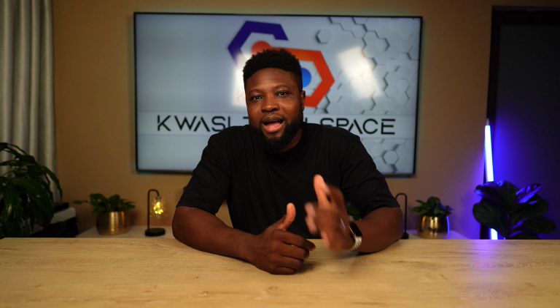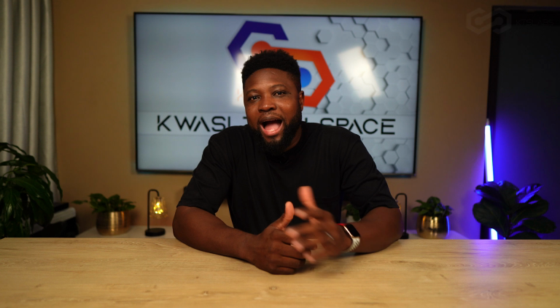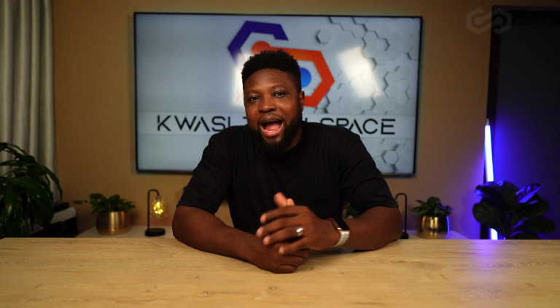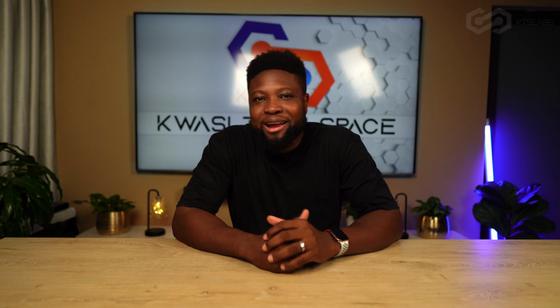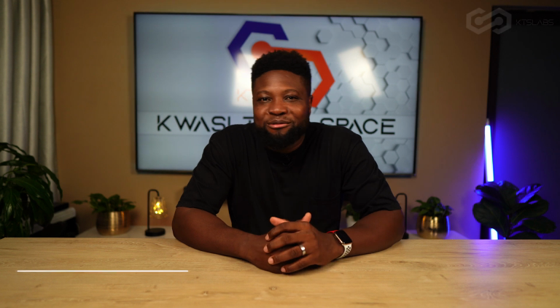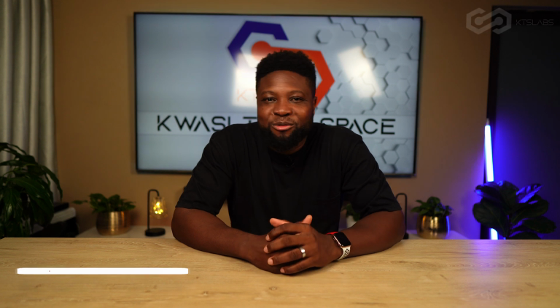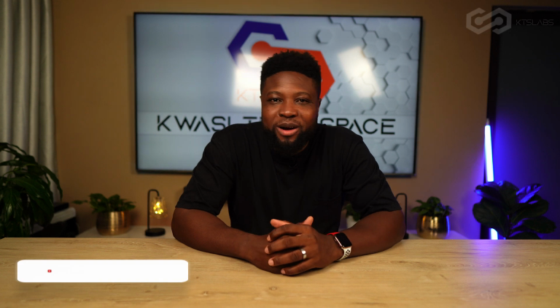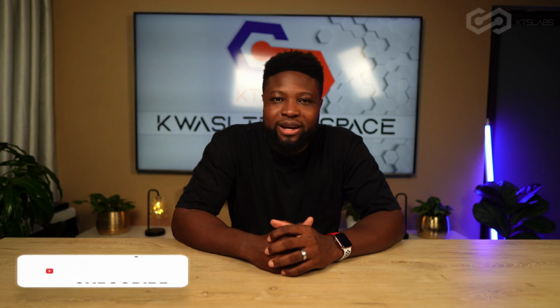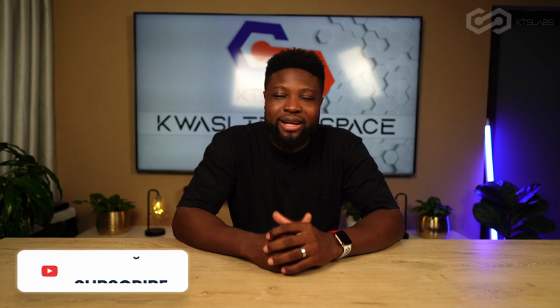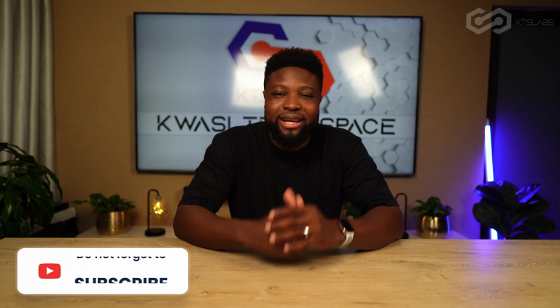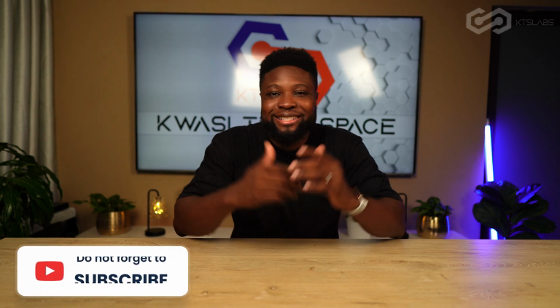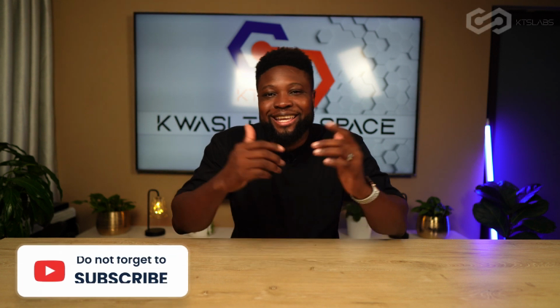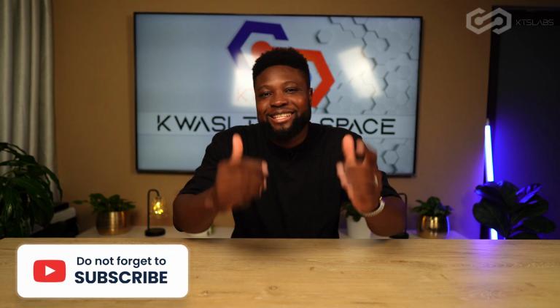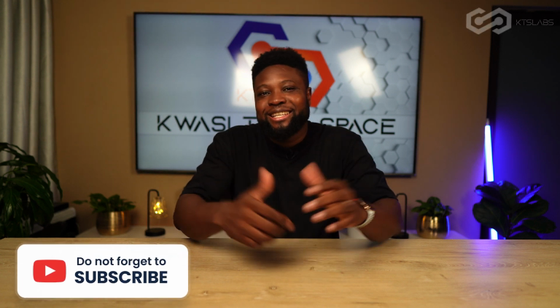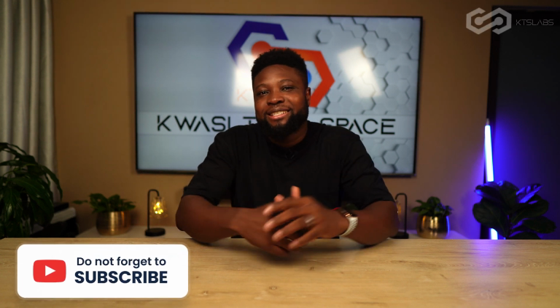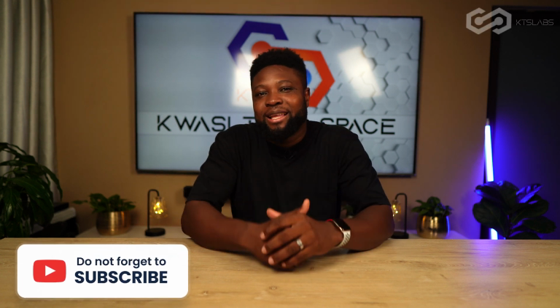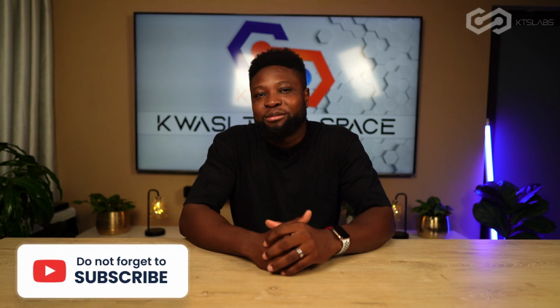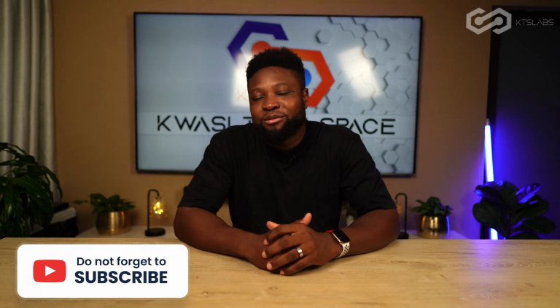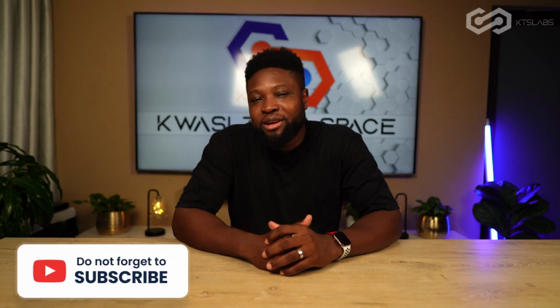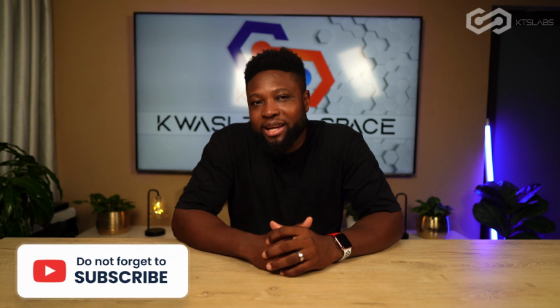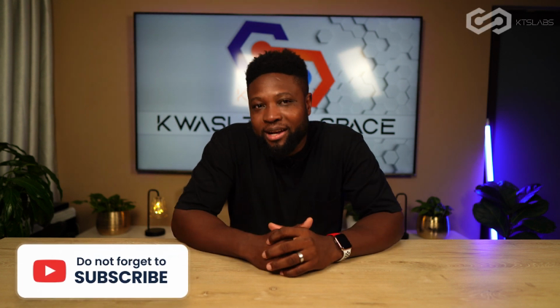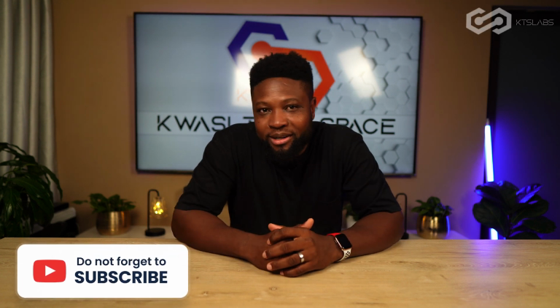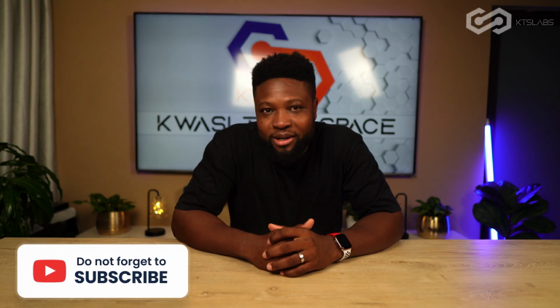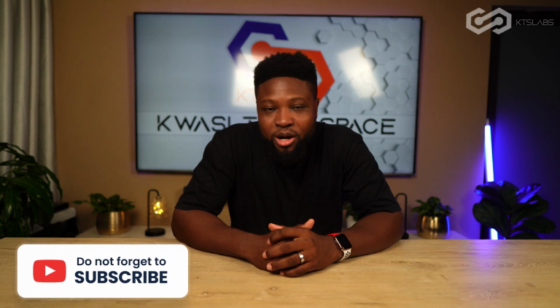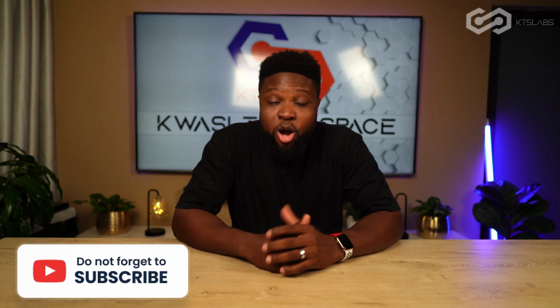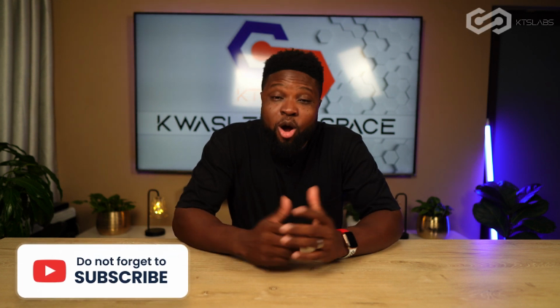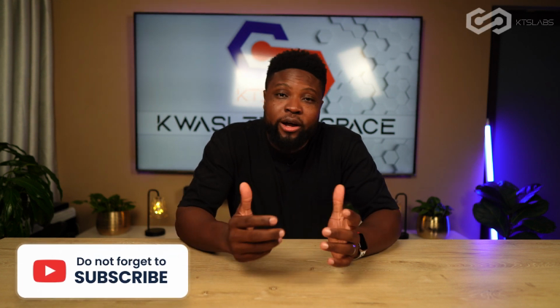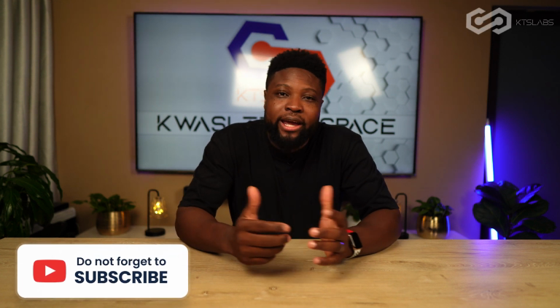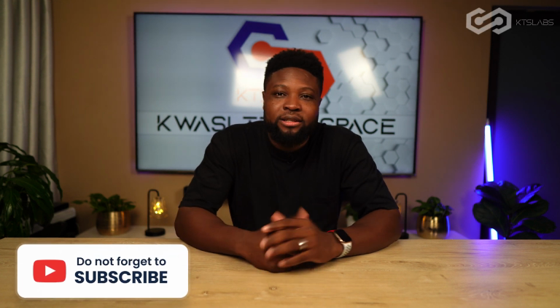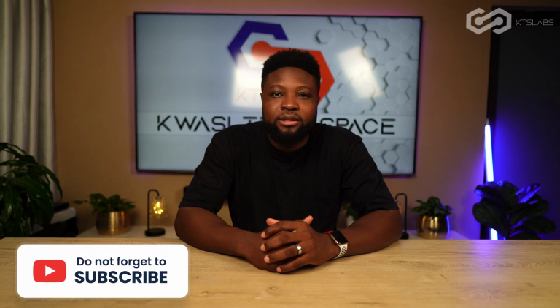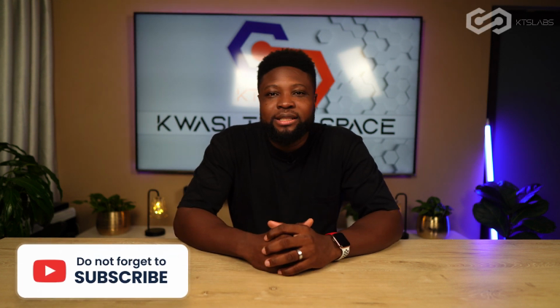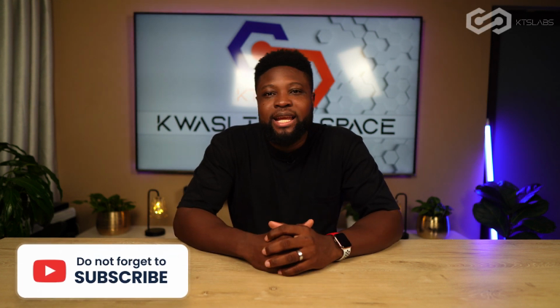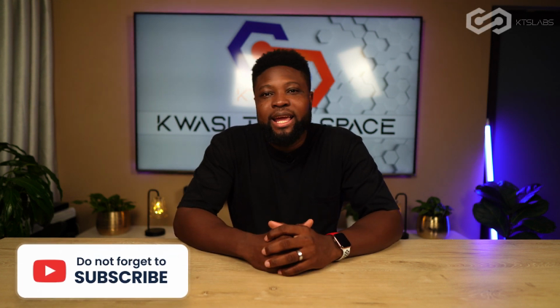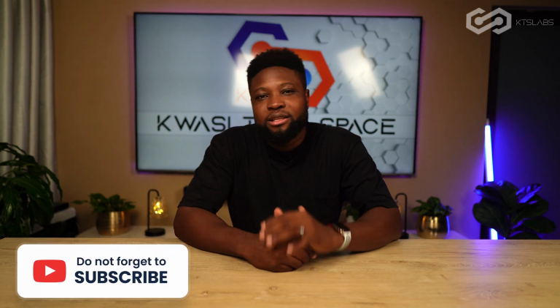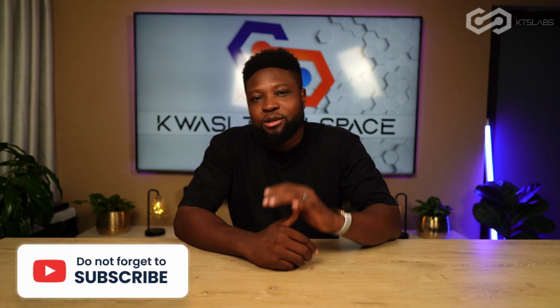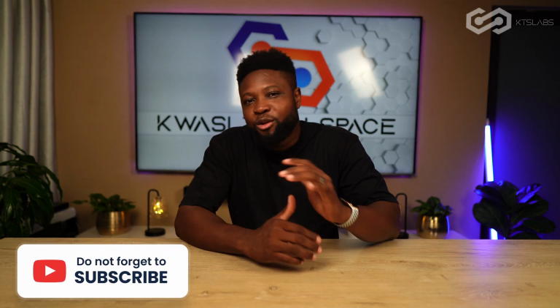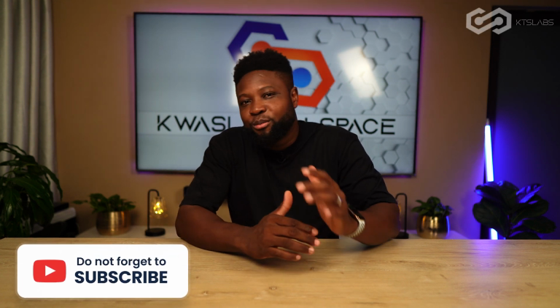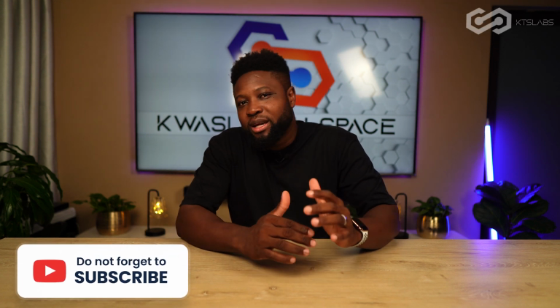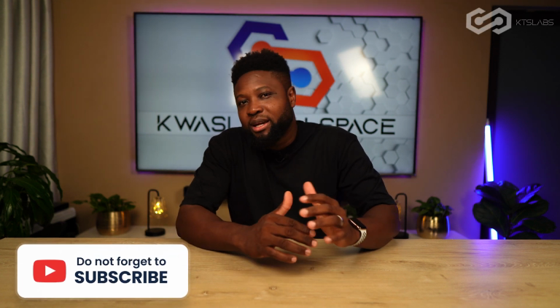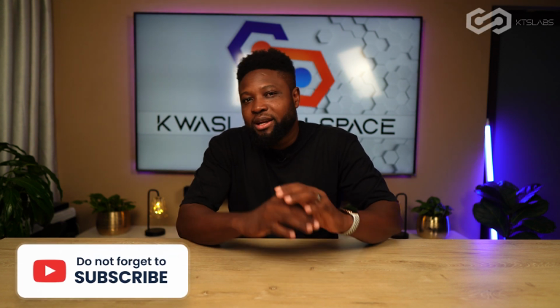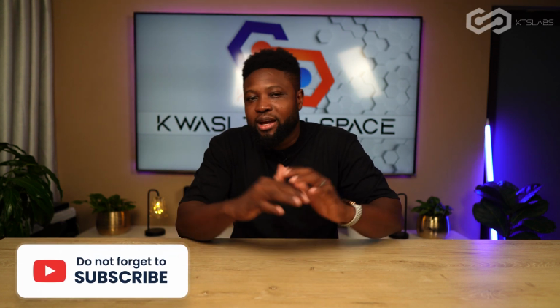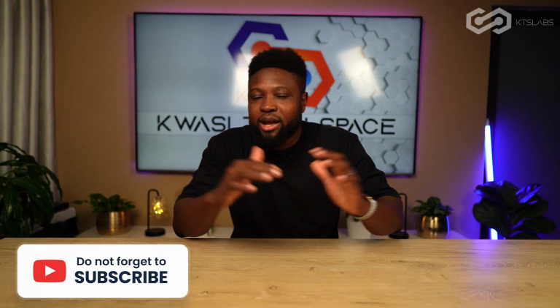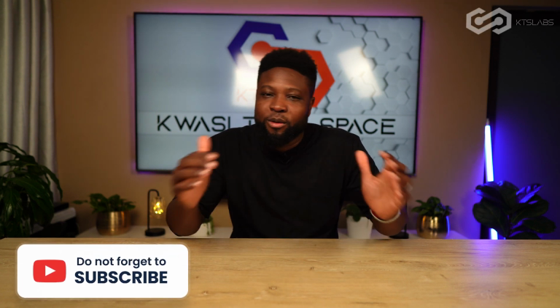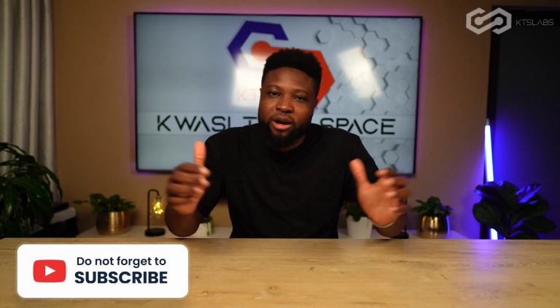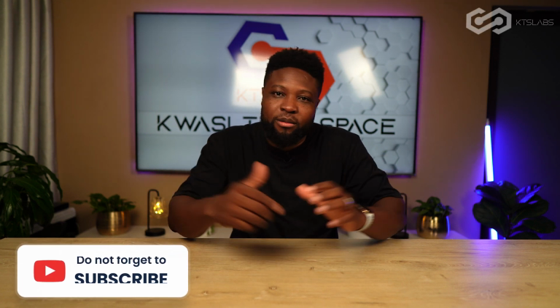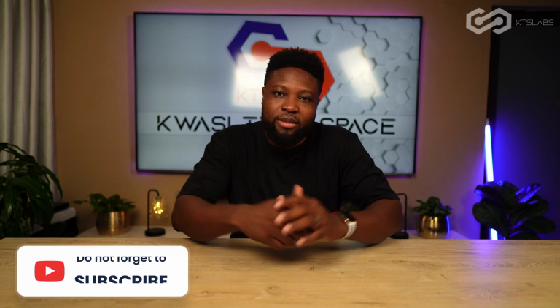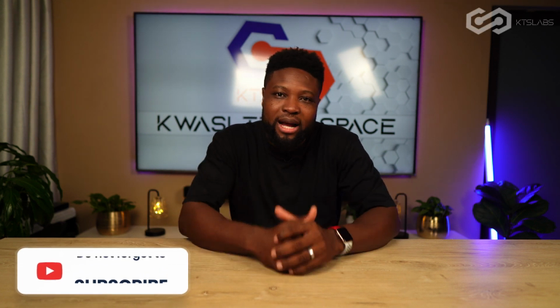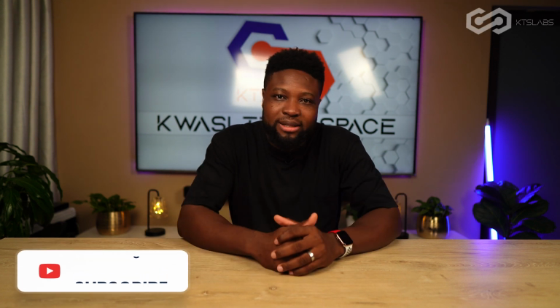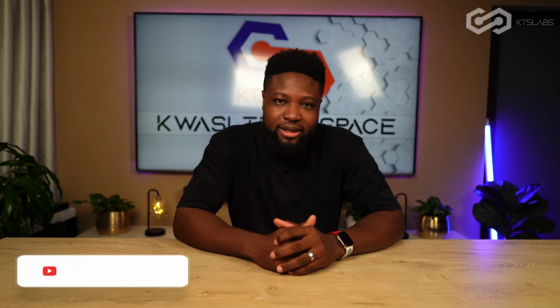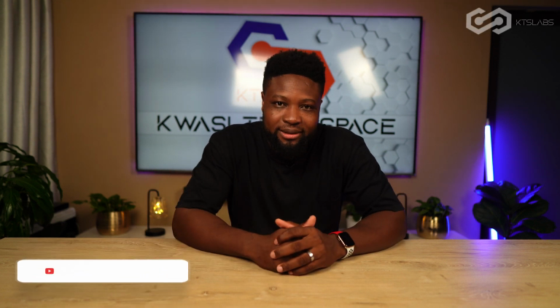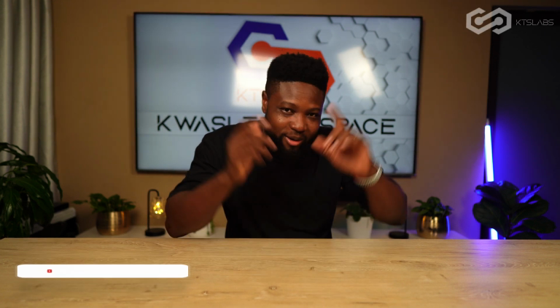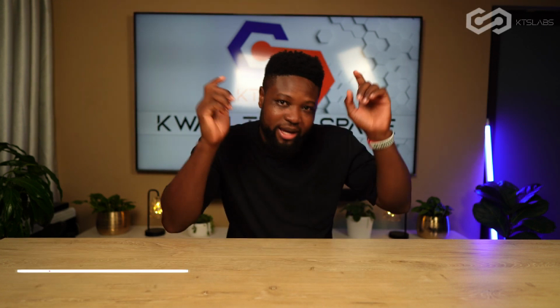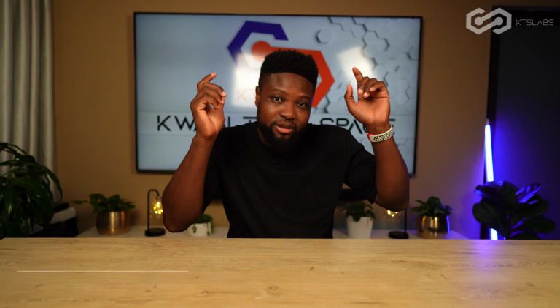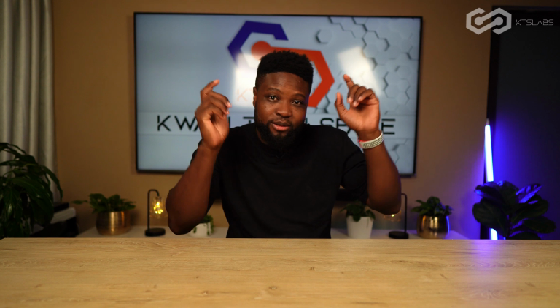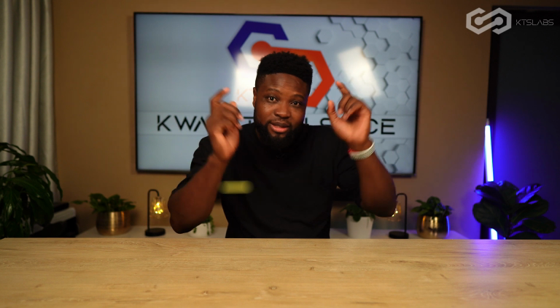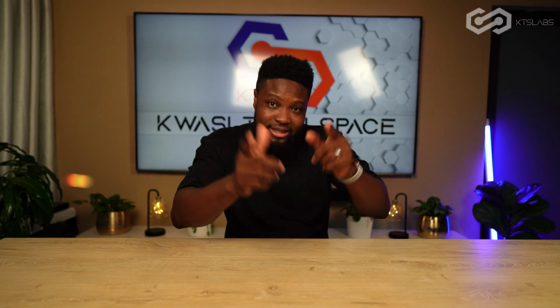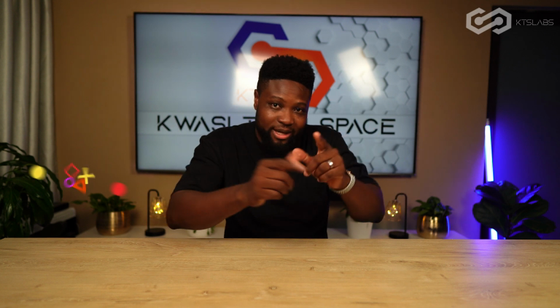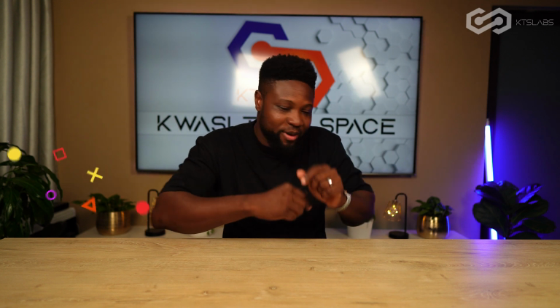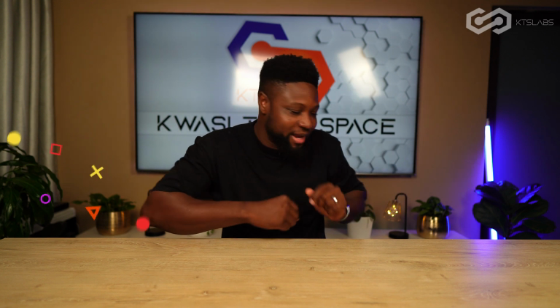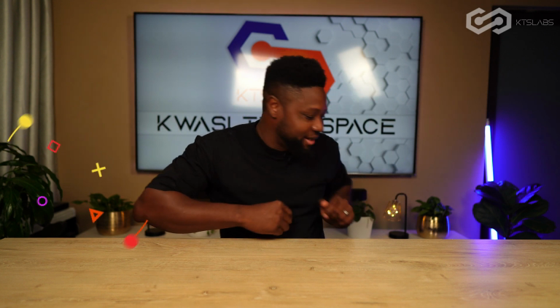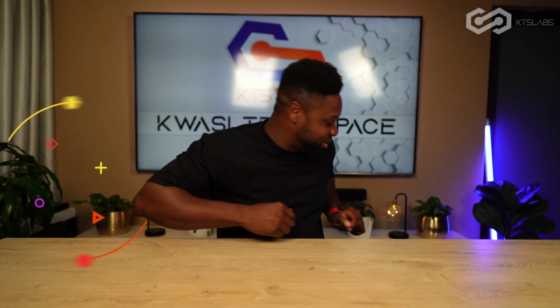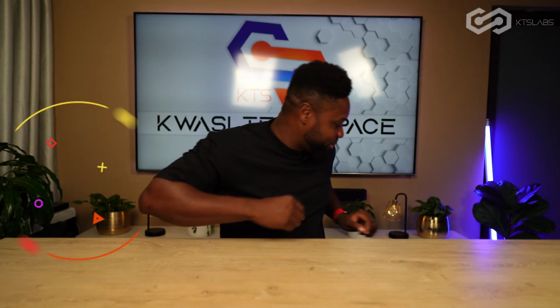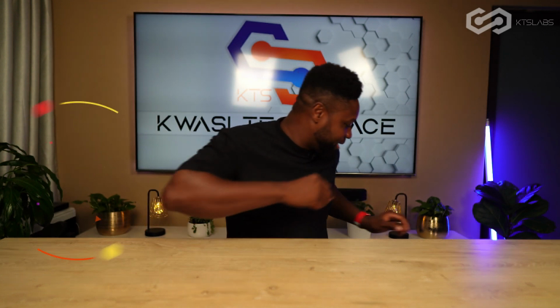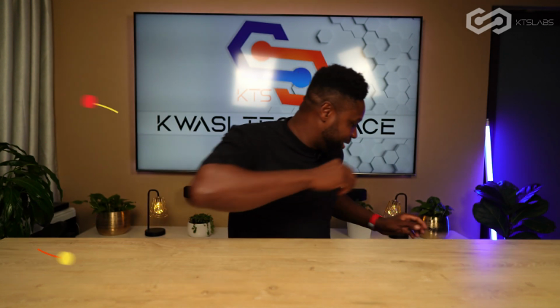Hi everyone, it's KTS Labs over here. So today is going to be a quick unboxing — let's get right into it.